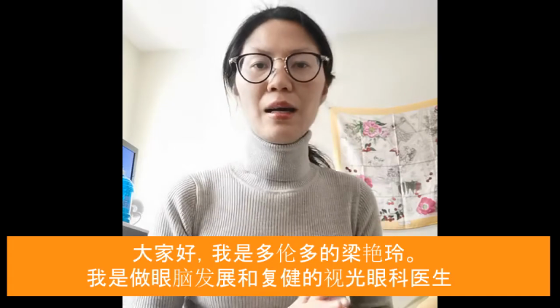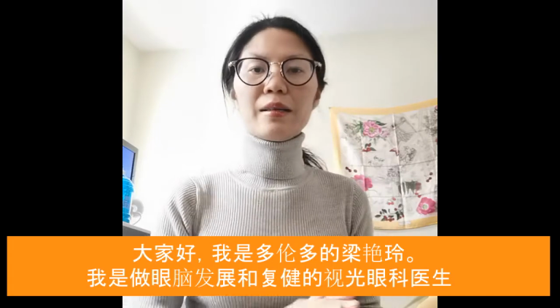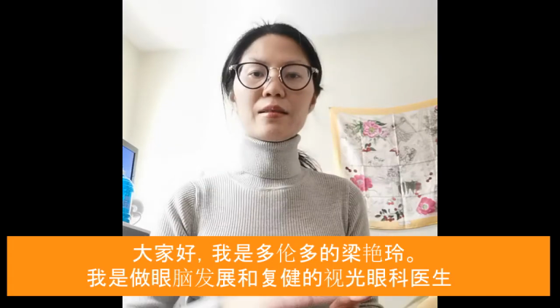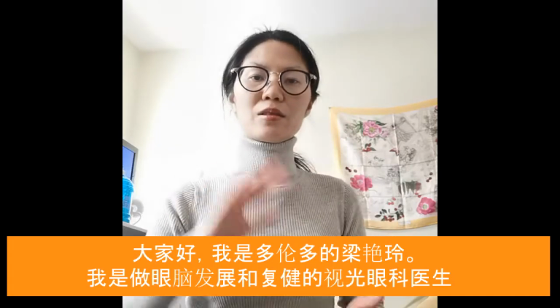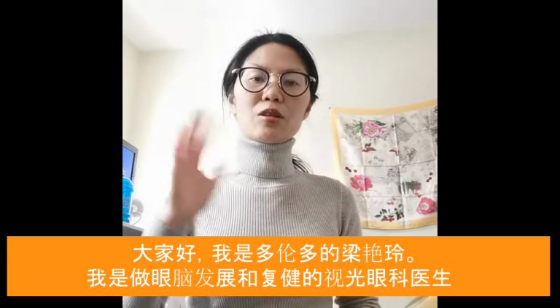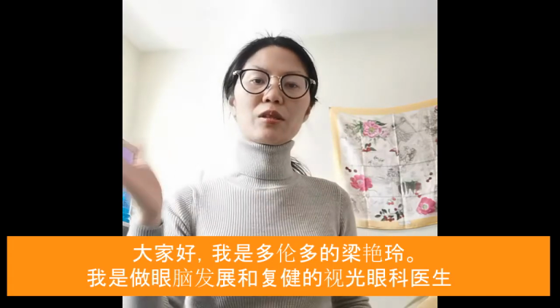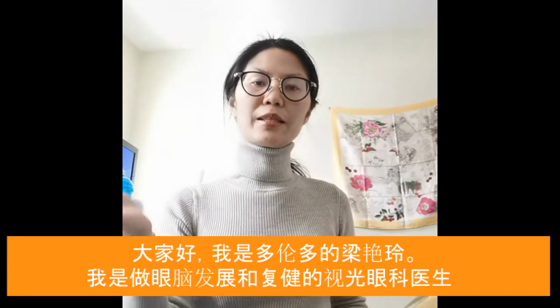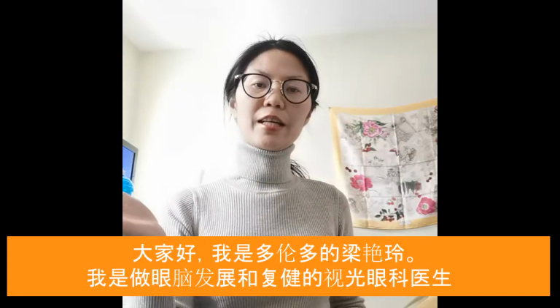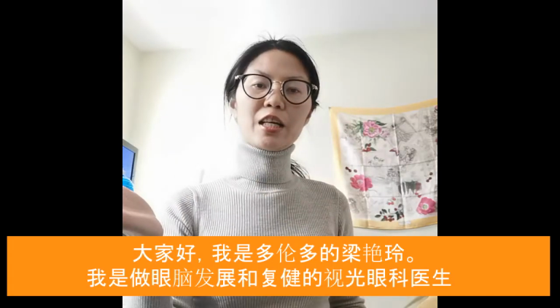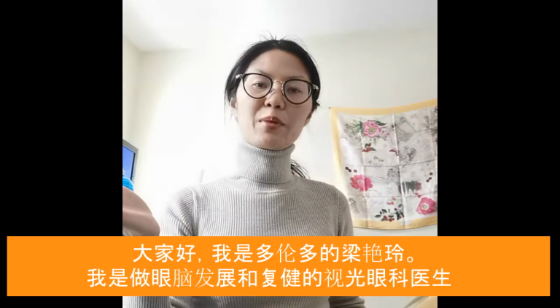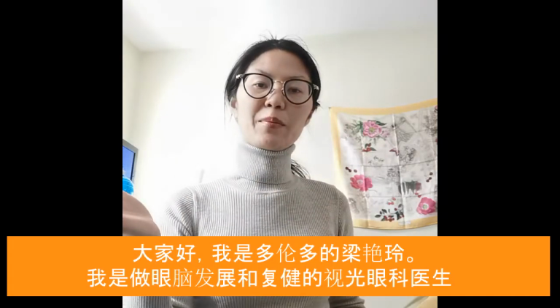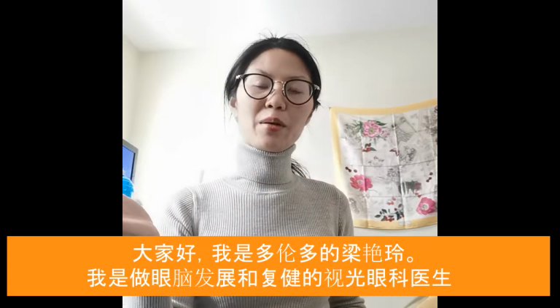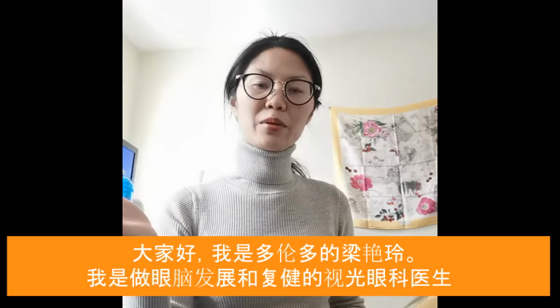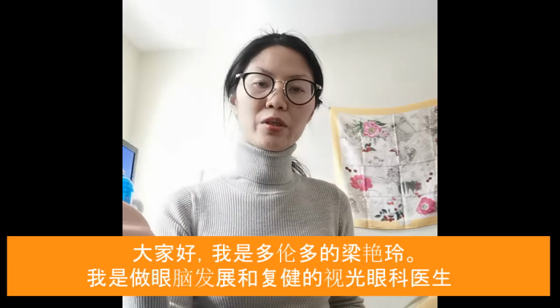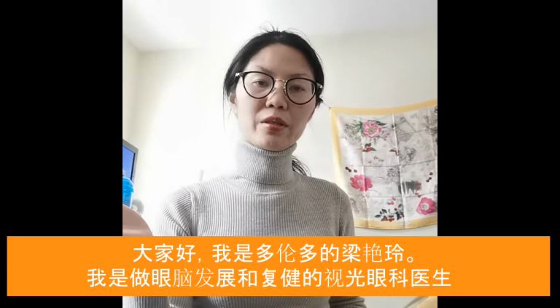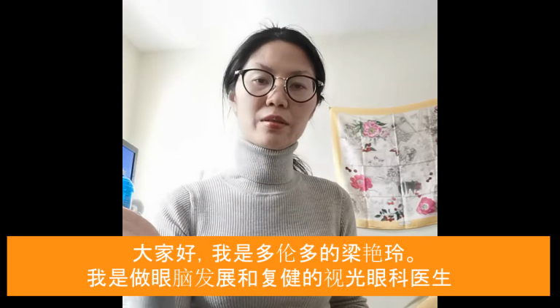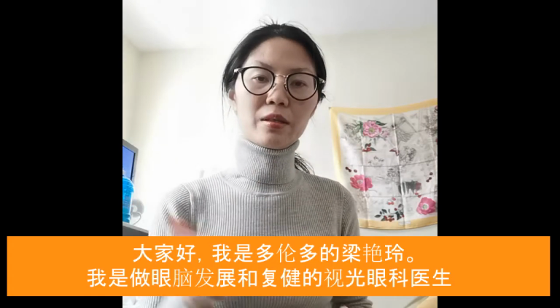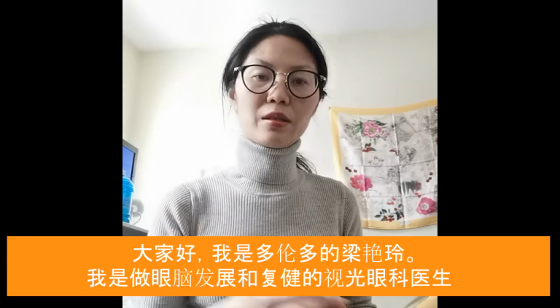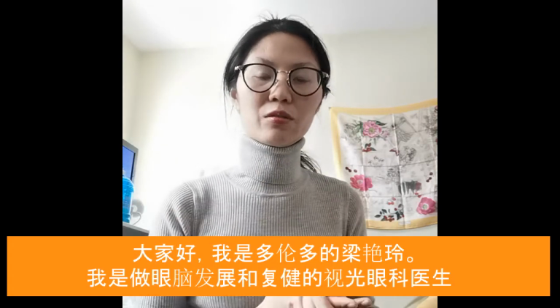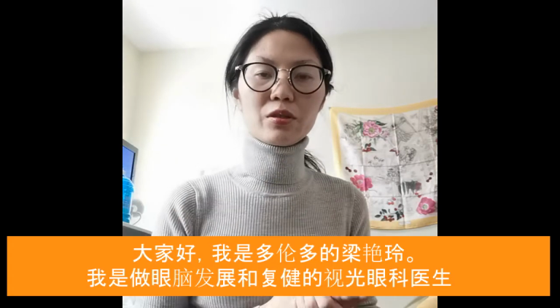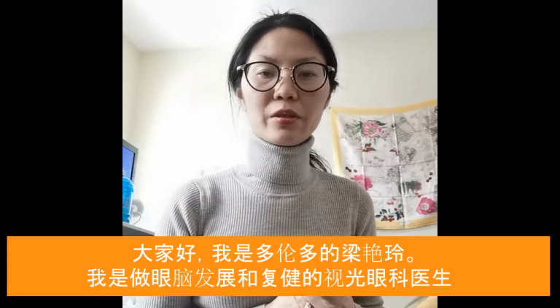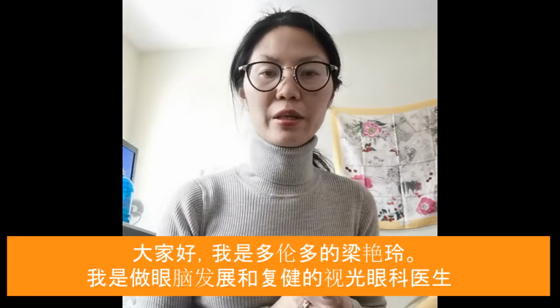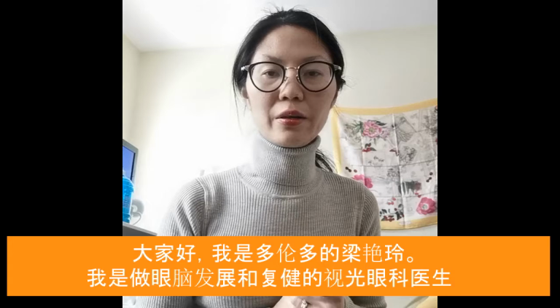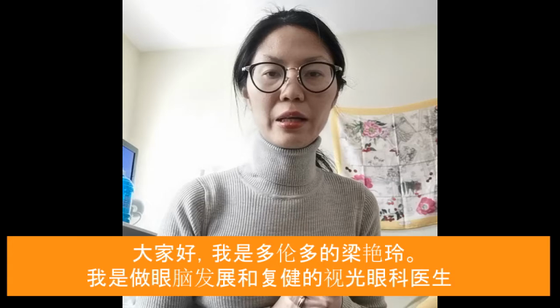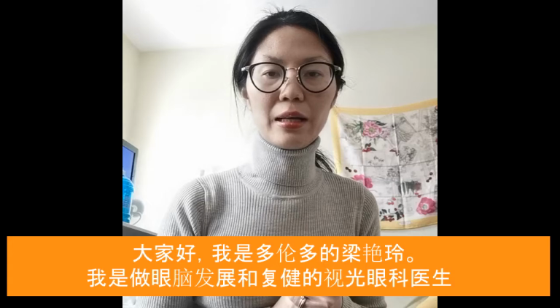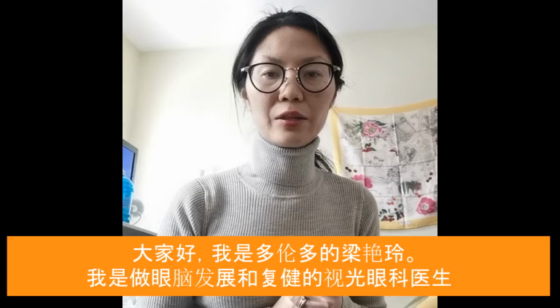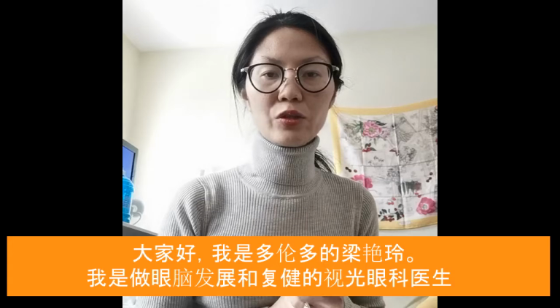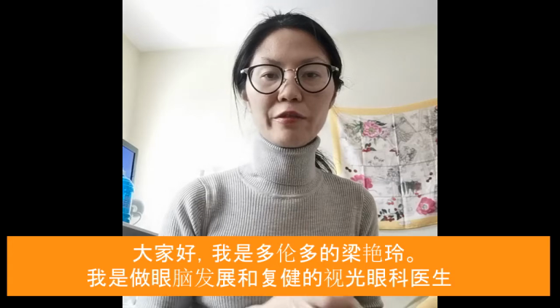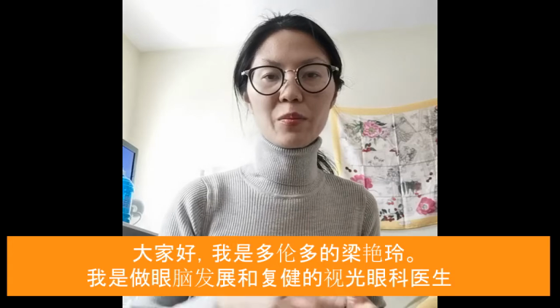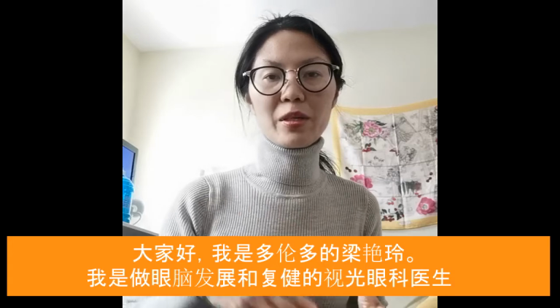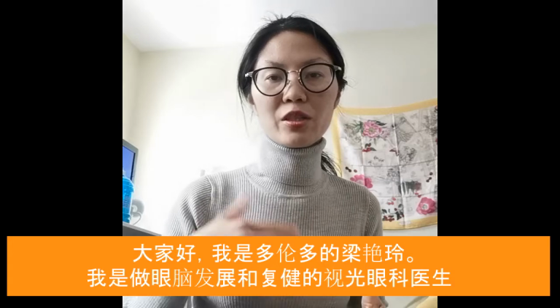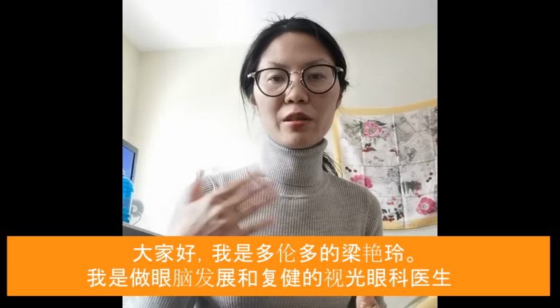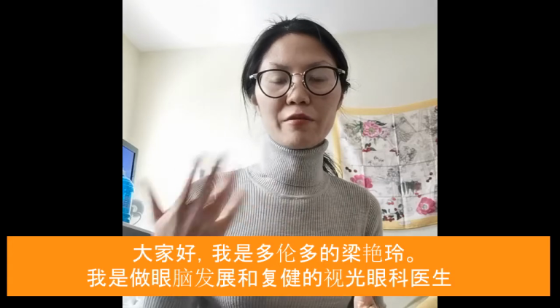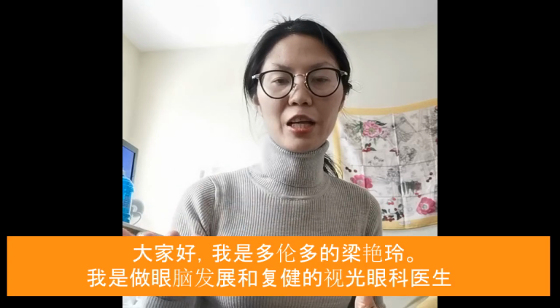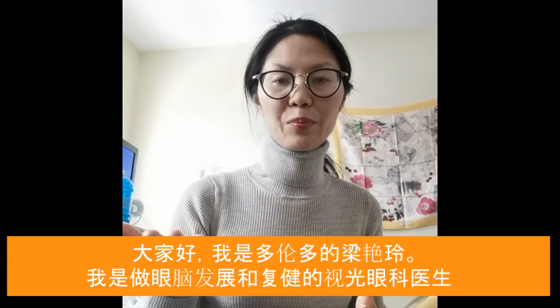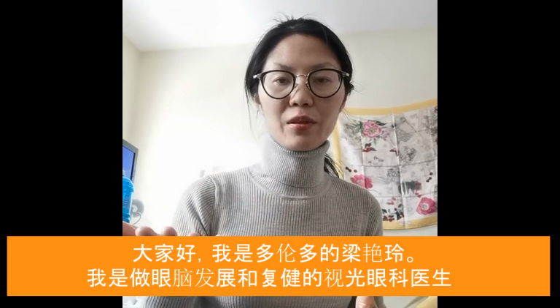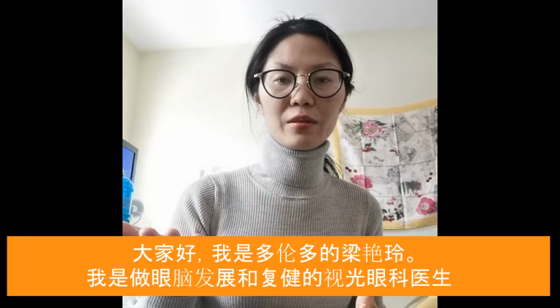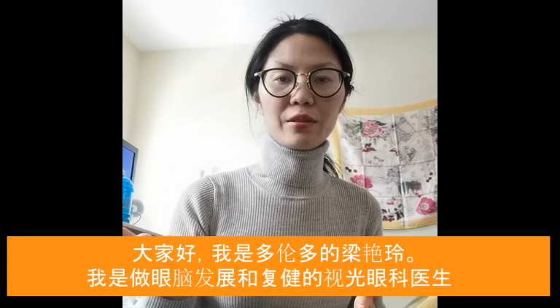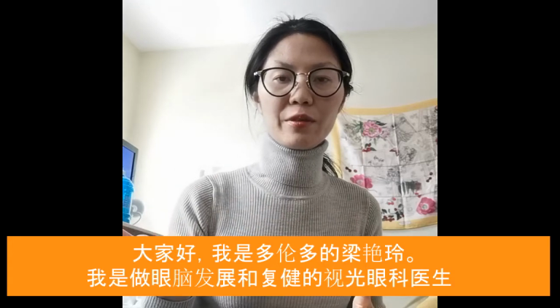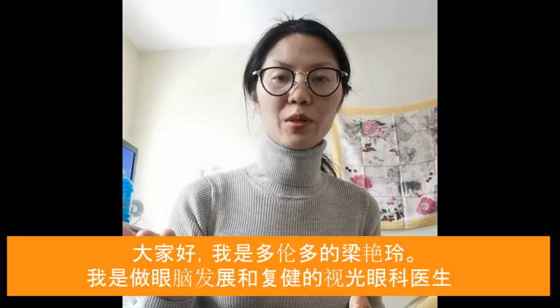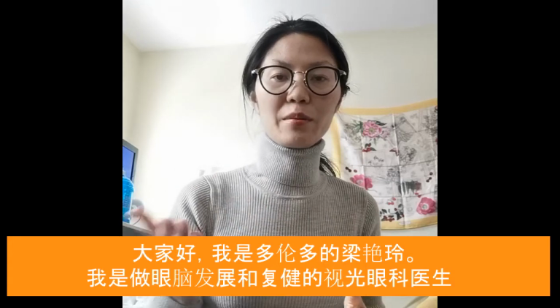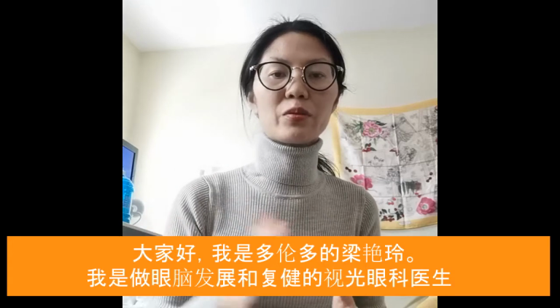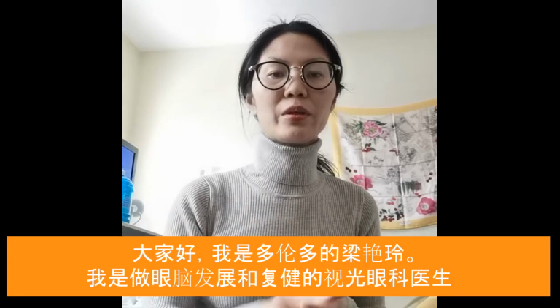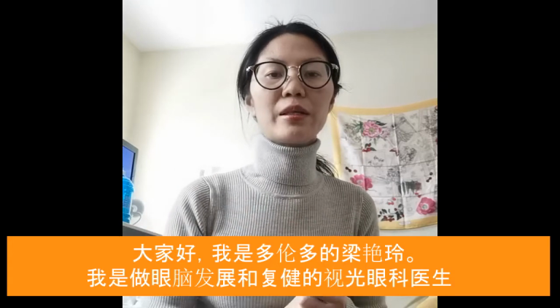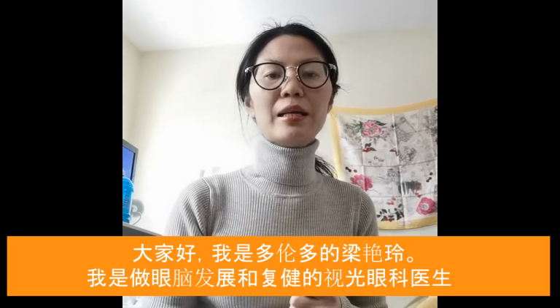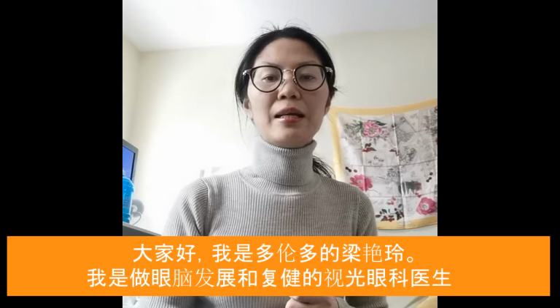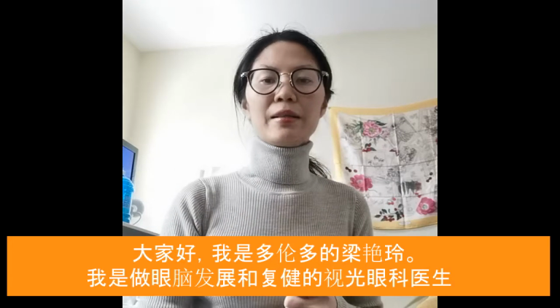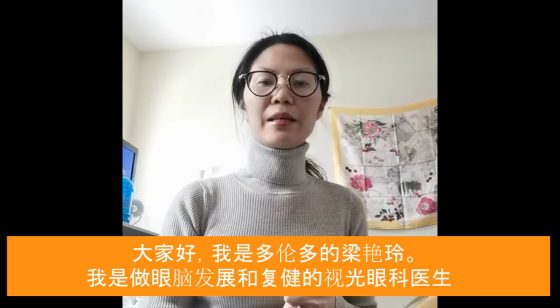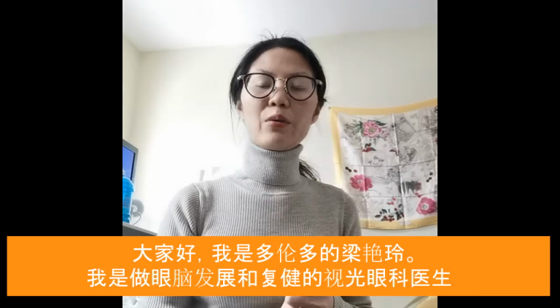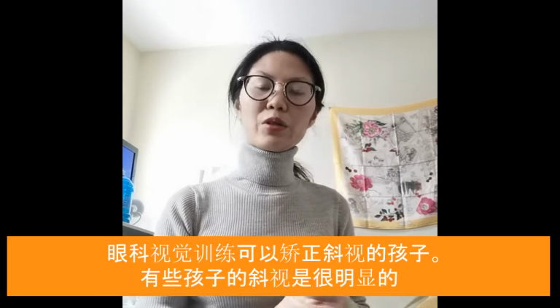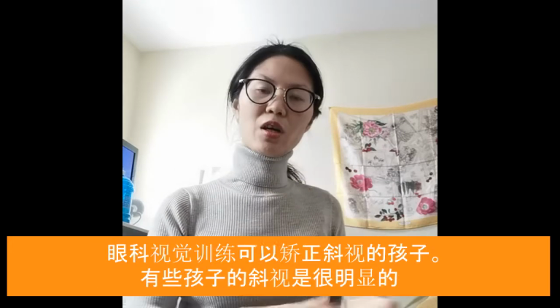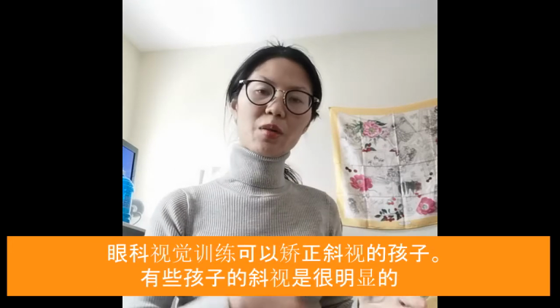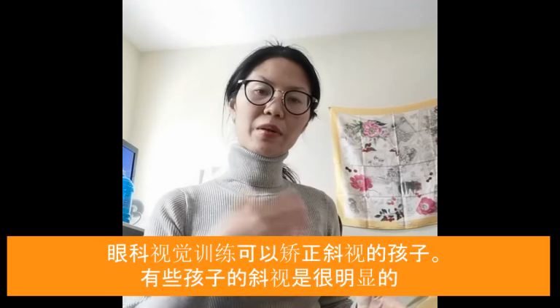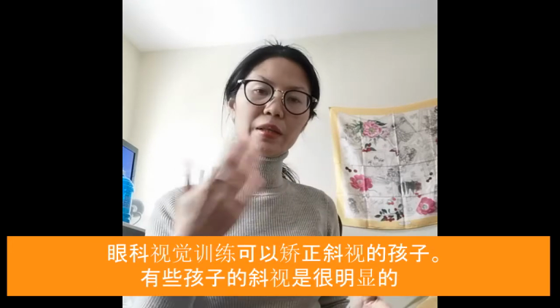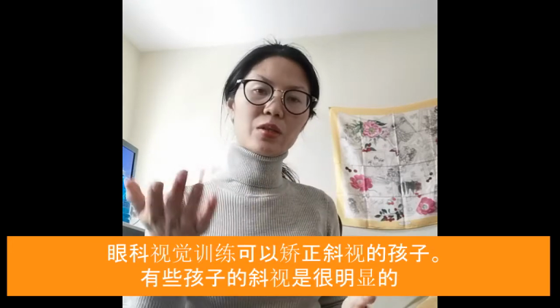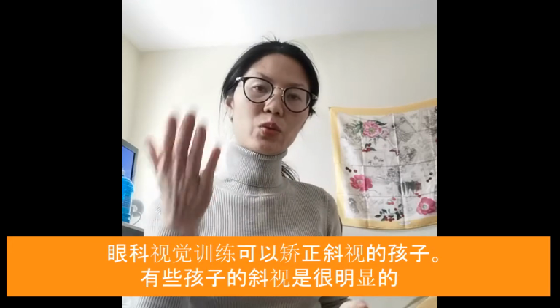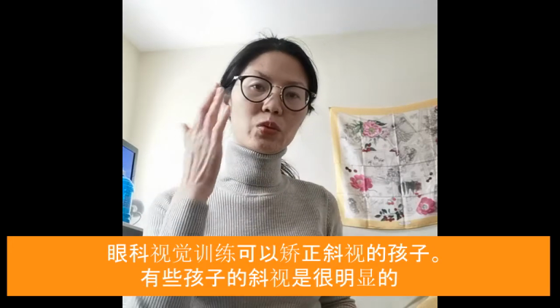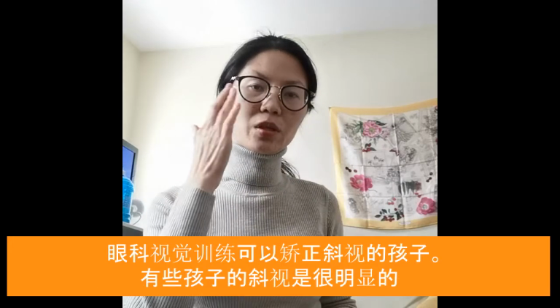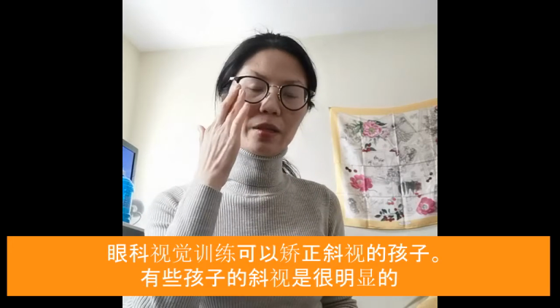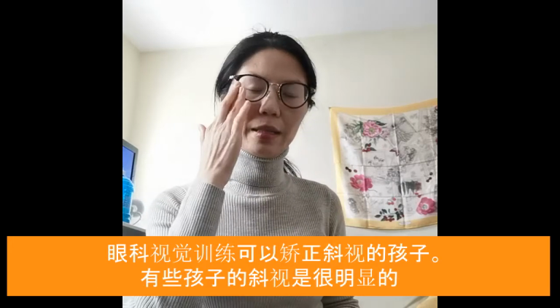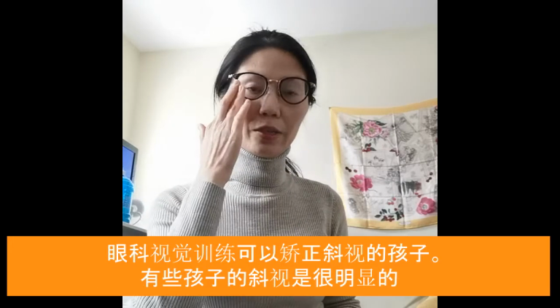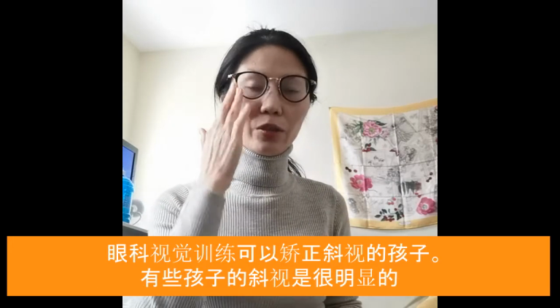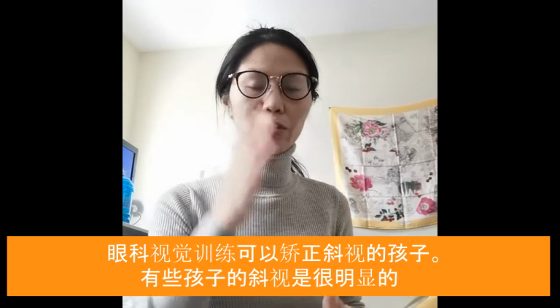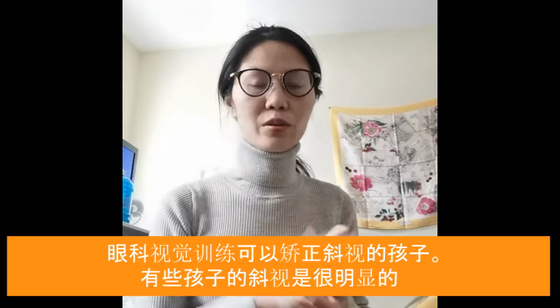Hi, this is Dr. Liang. I'm an optometrist in the Toronto area. I do developmental and rehabilitative optometry. Today I want to talk about kids who have an eye turn.